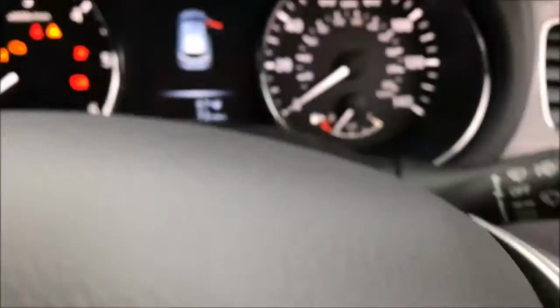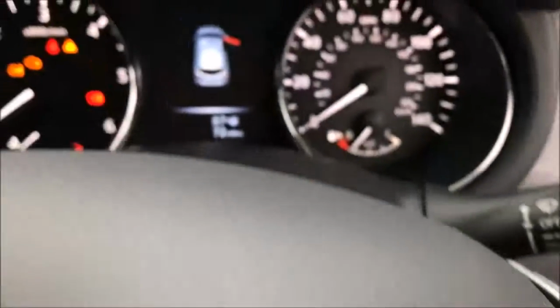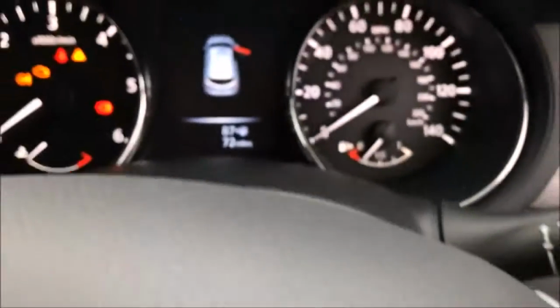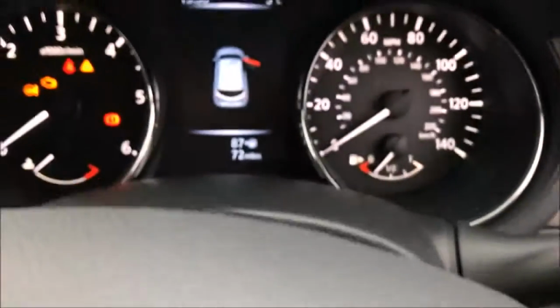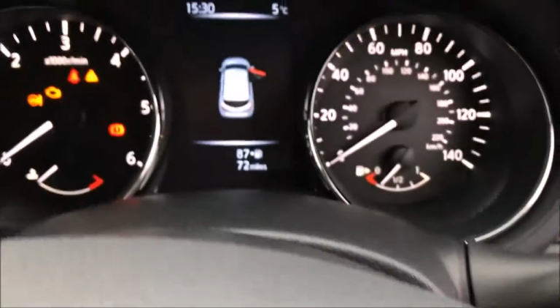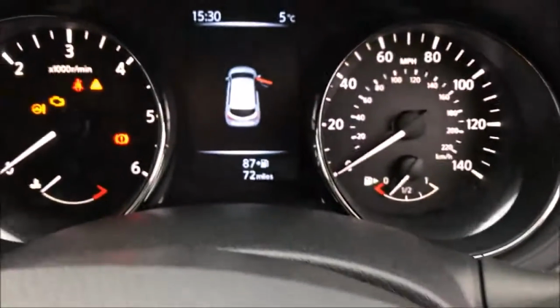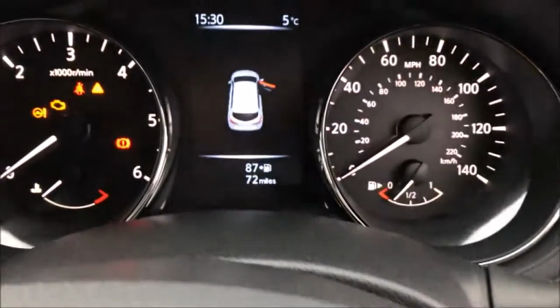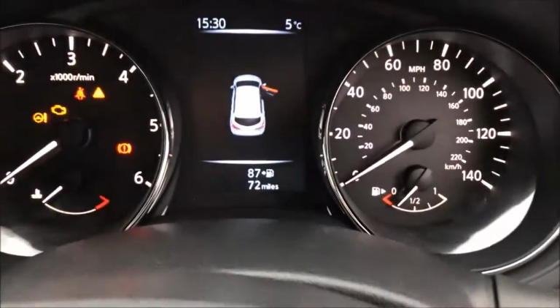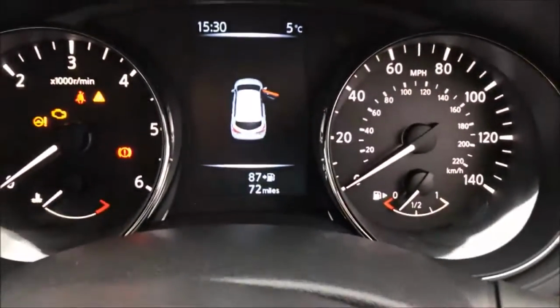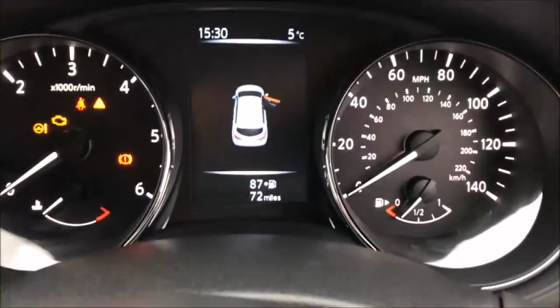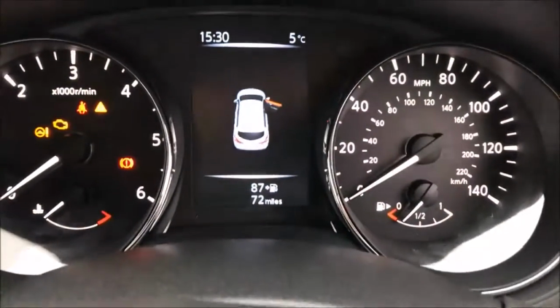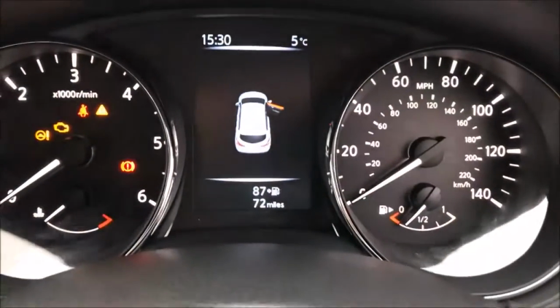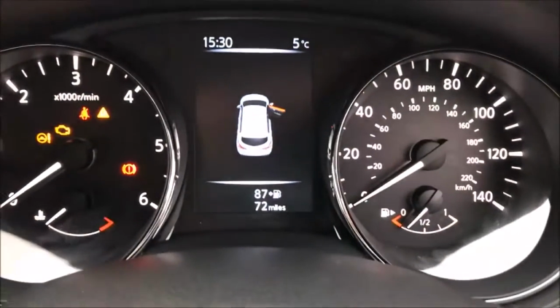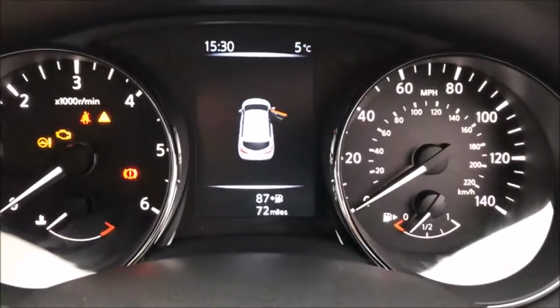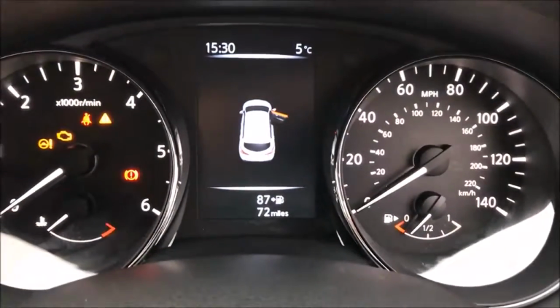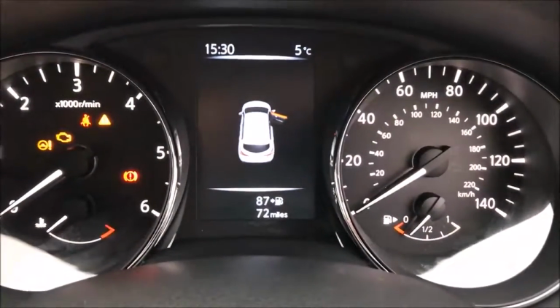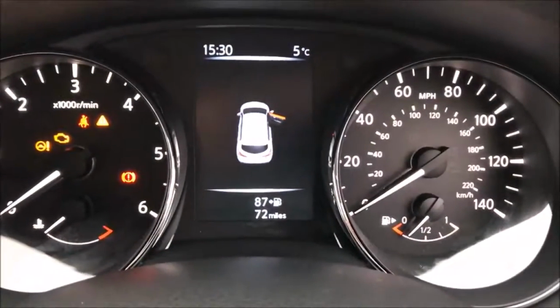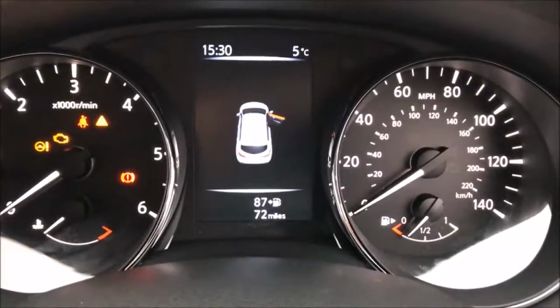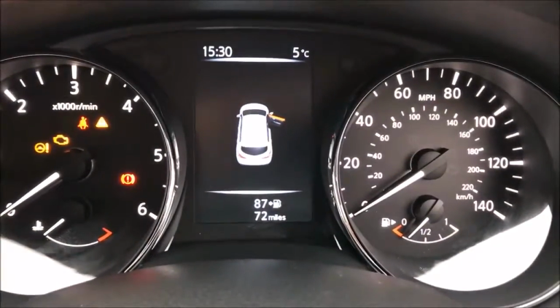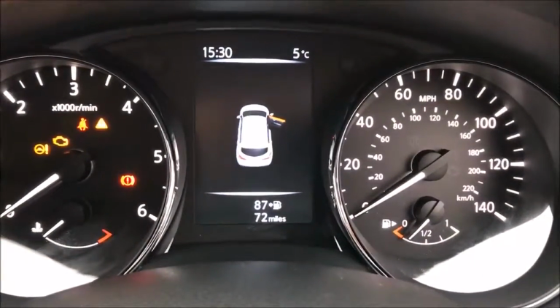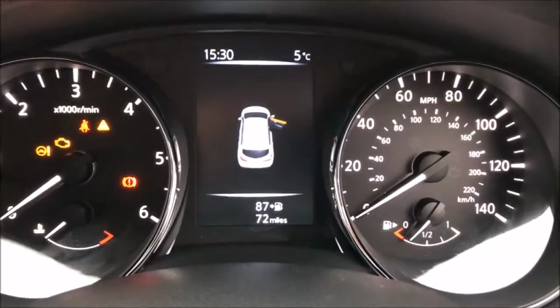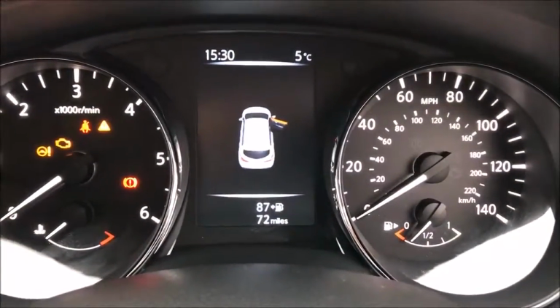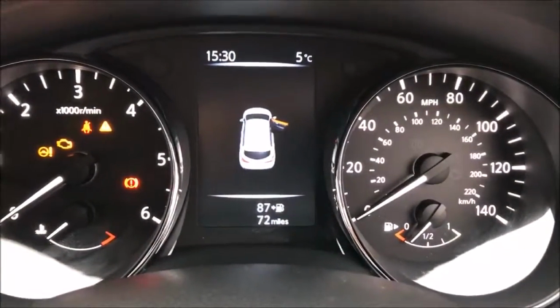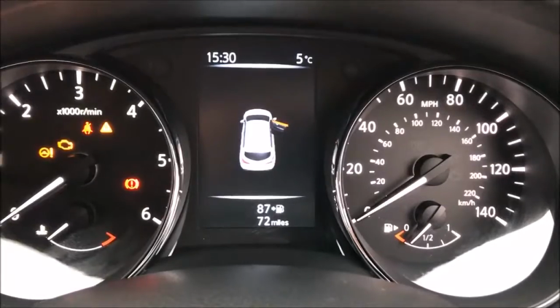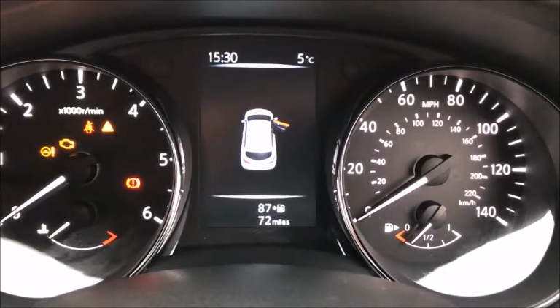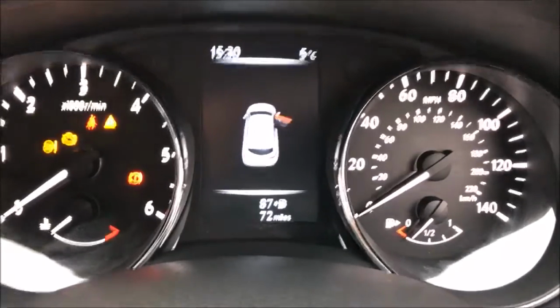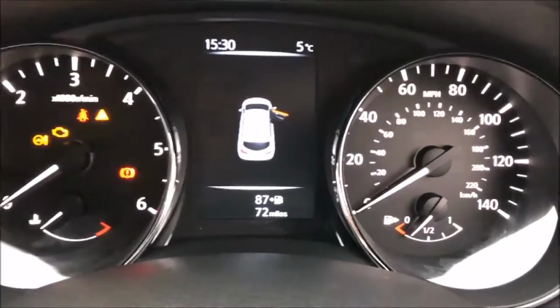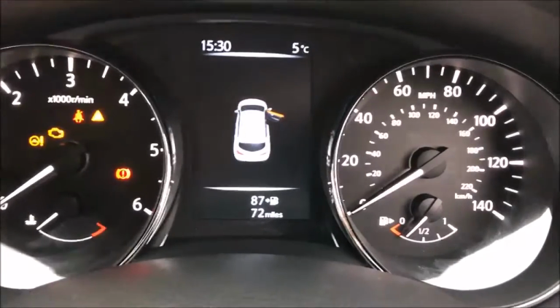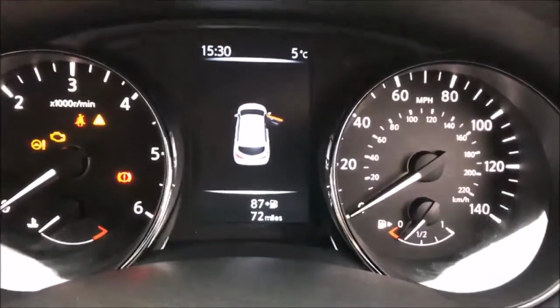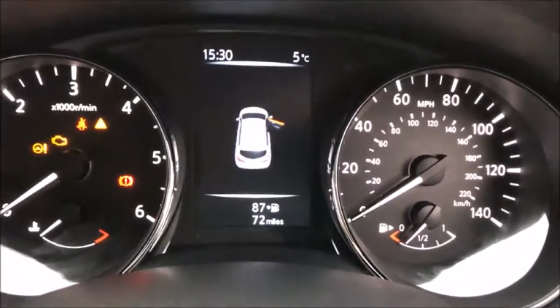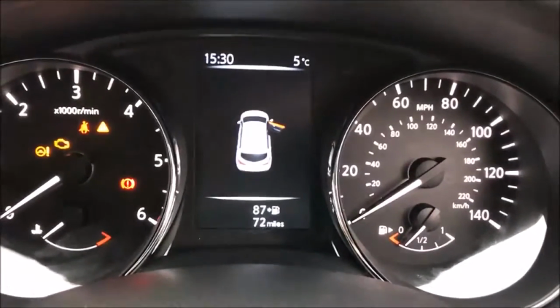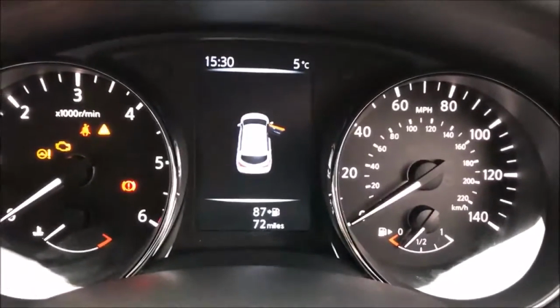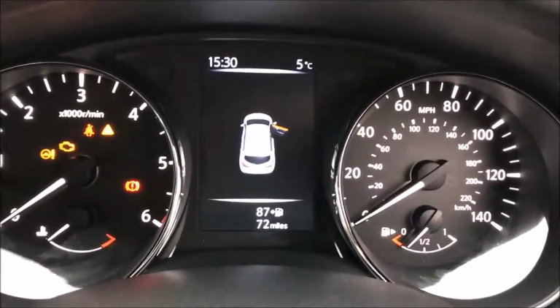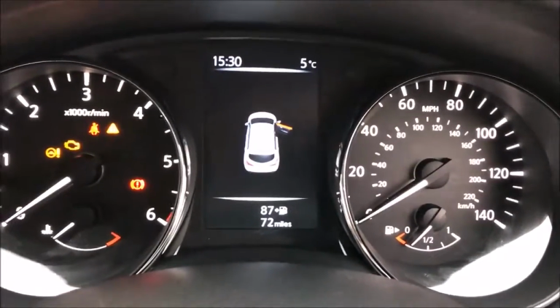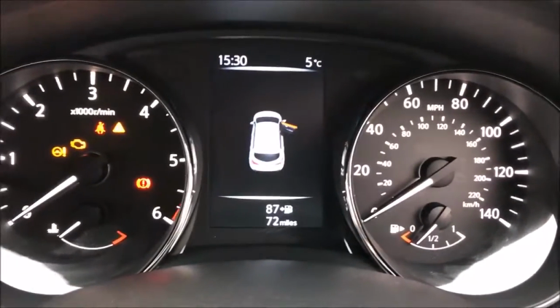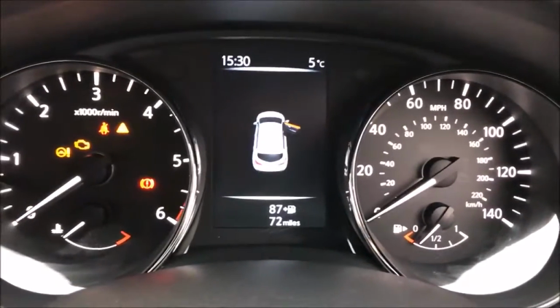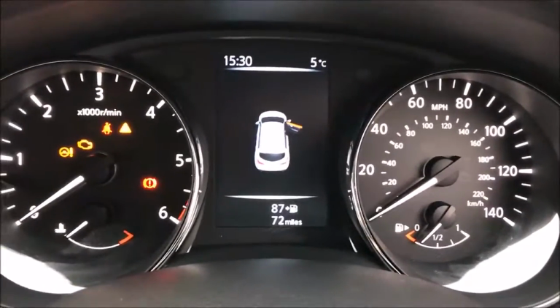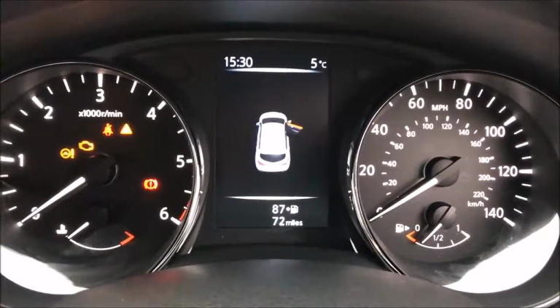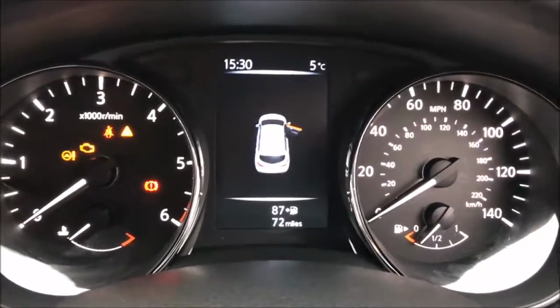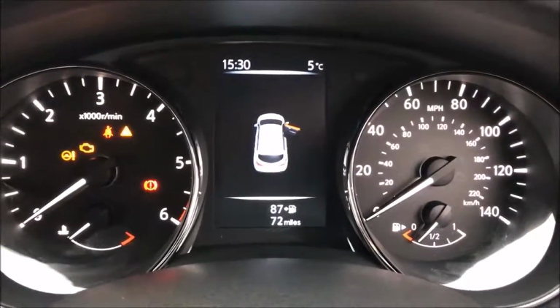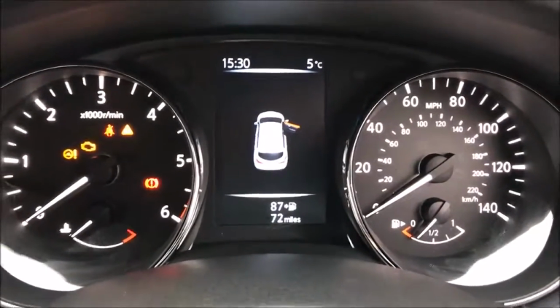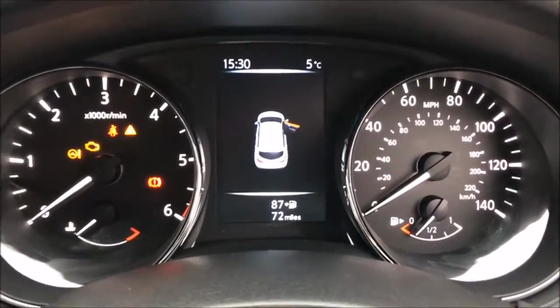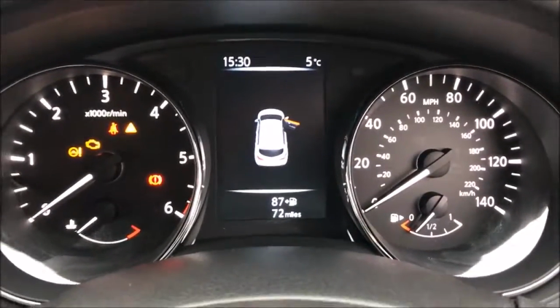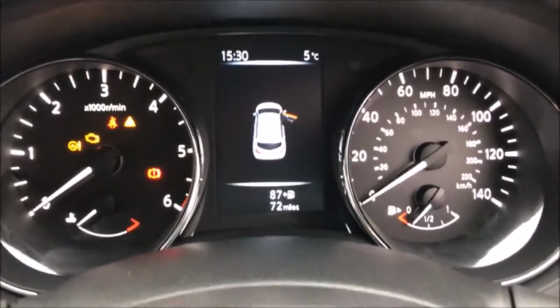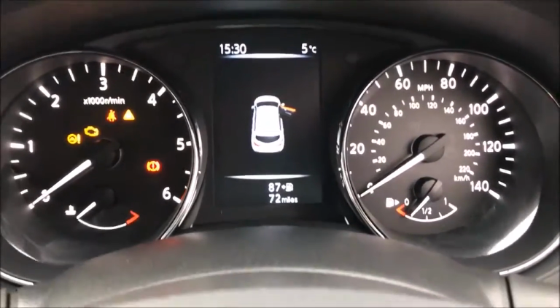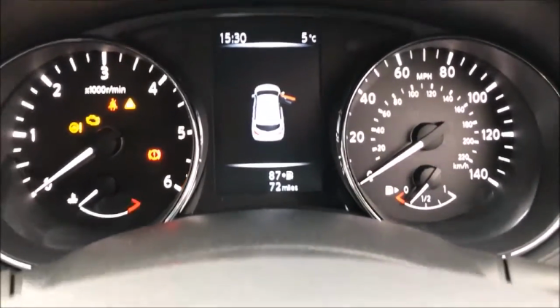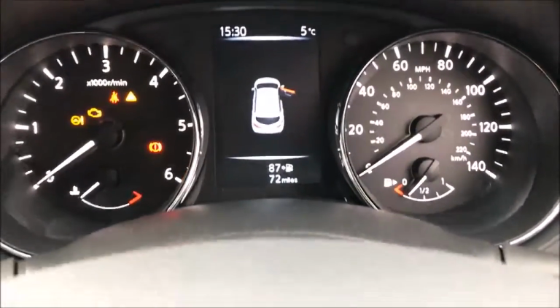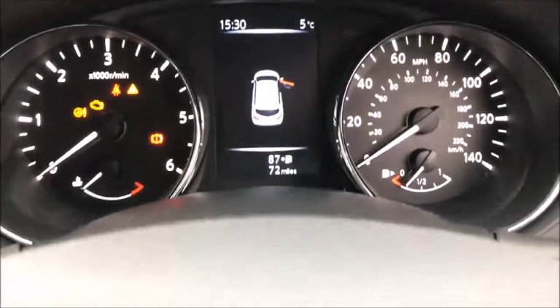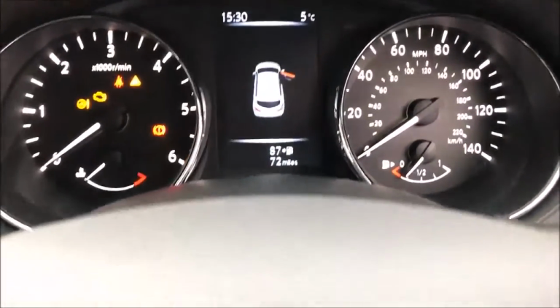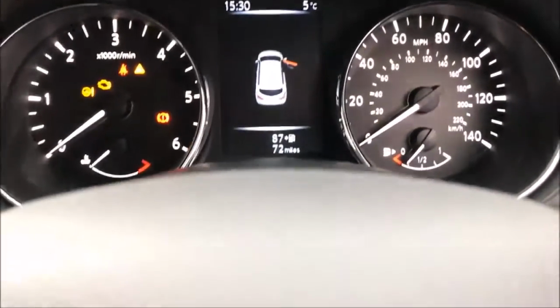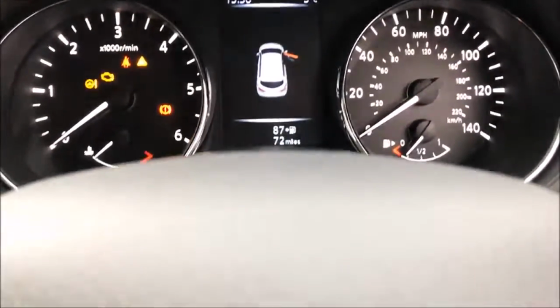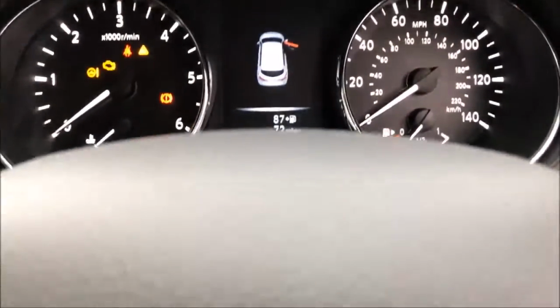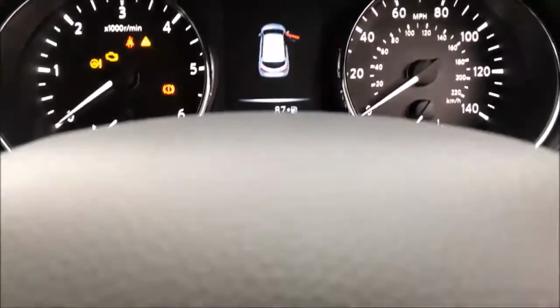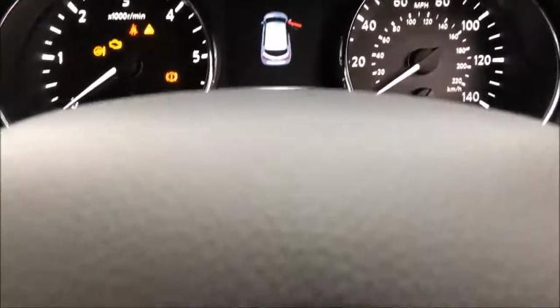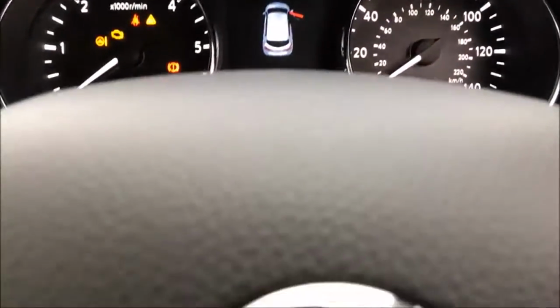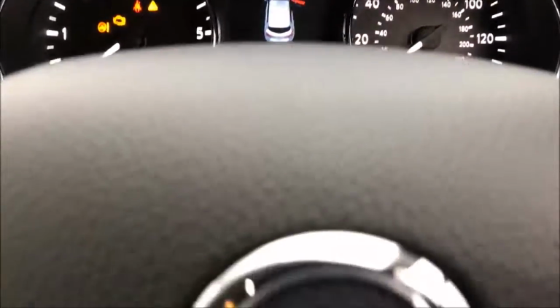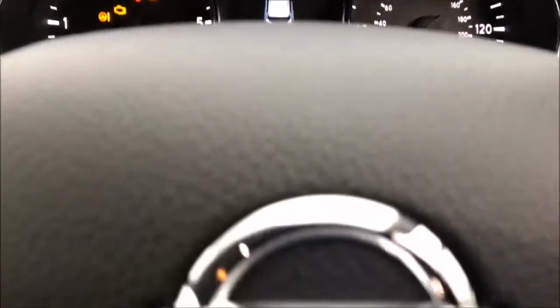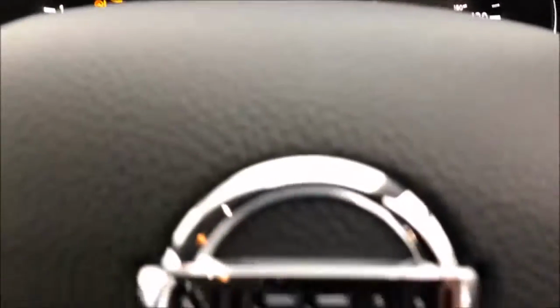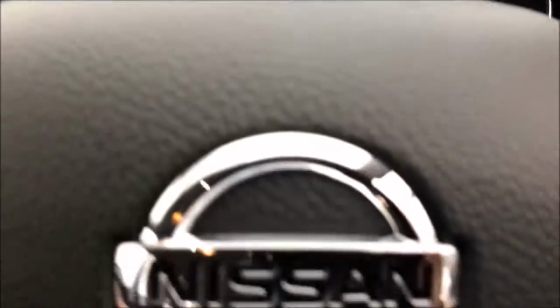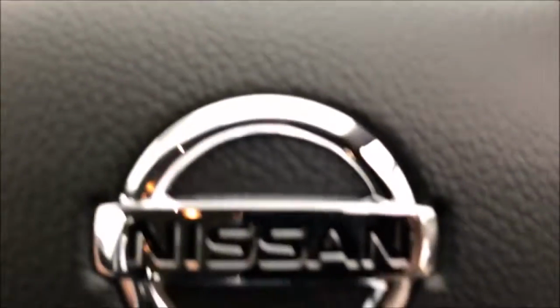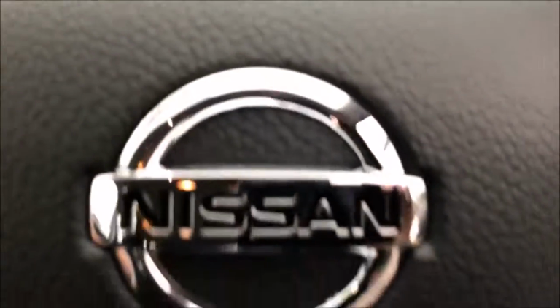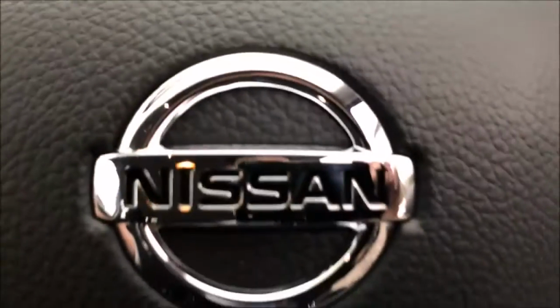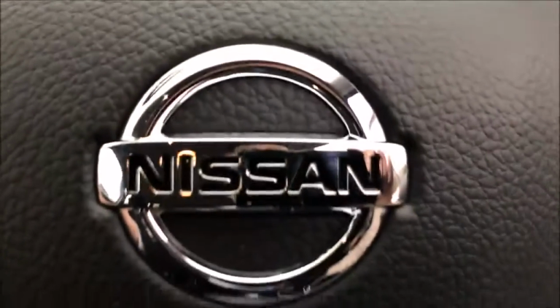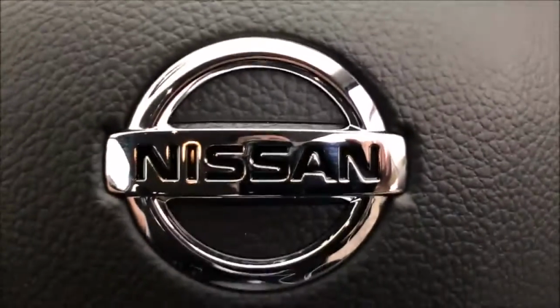As you can see, this car has currently covered just 72 miles and is available for viewing today. You can also reserve this car online to receive an additional discount.